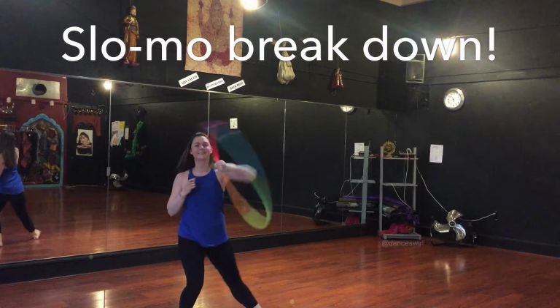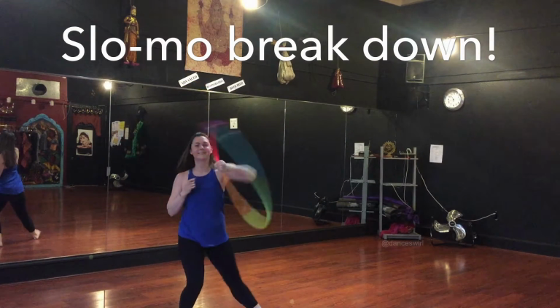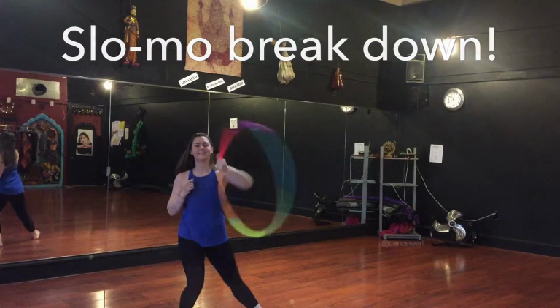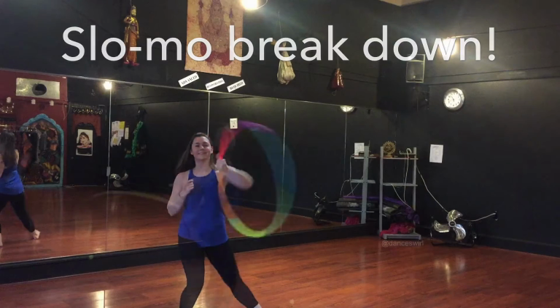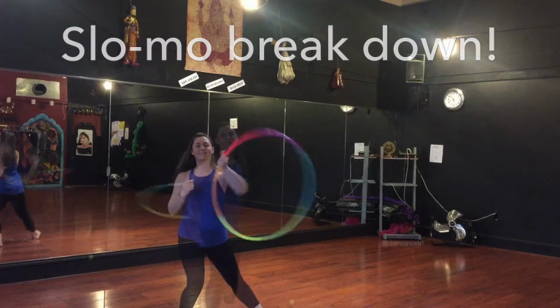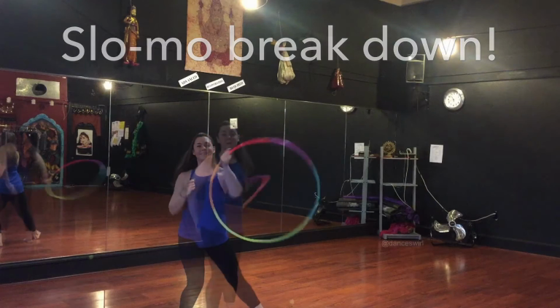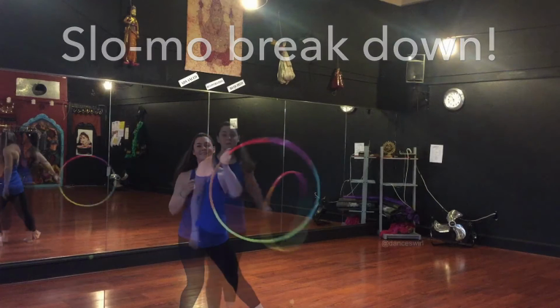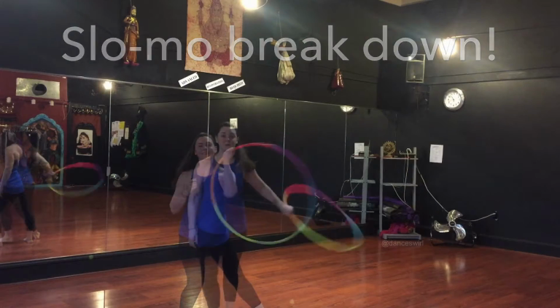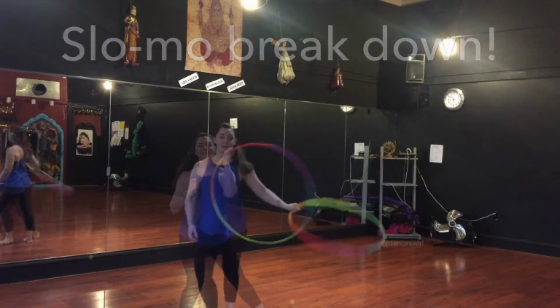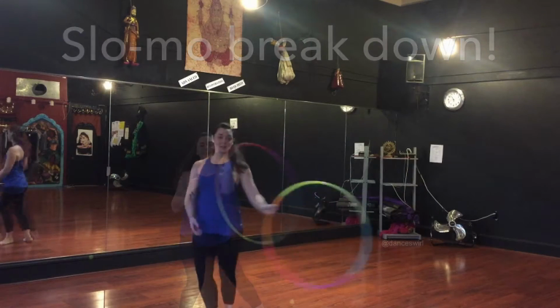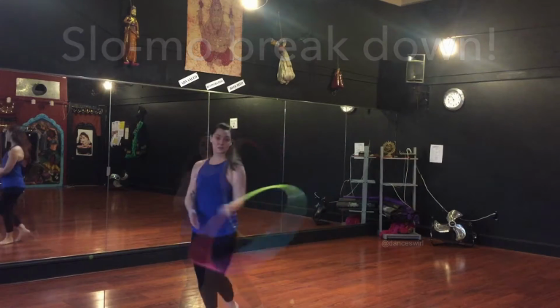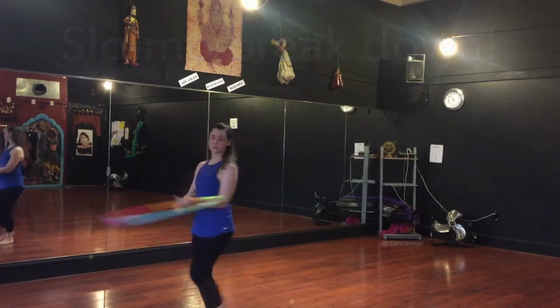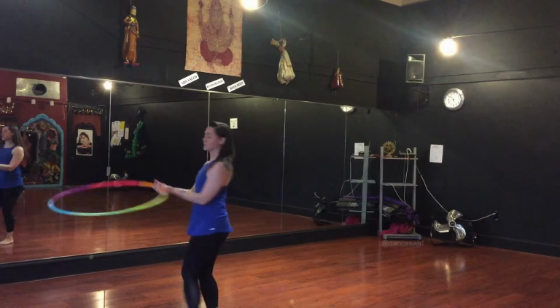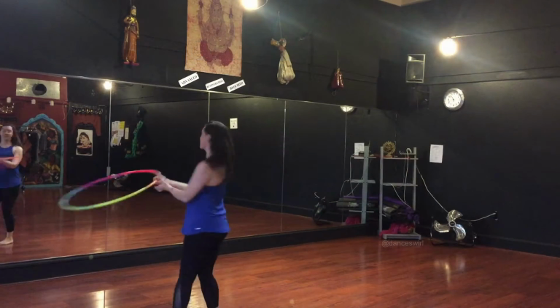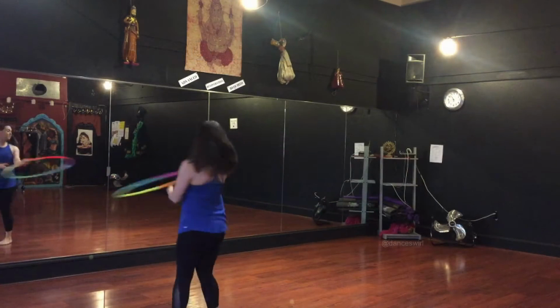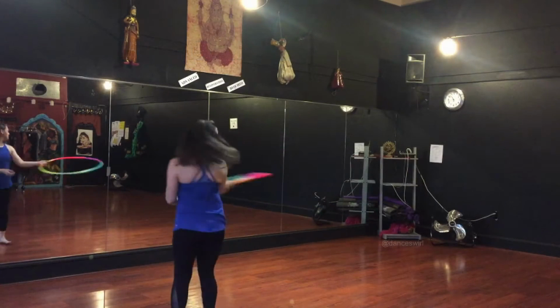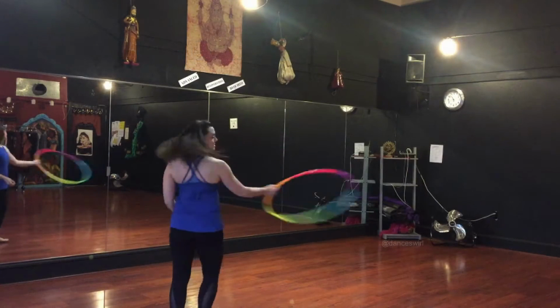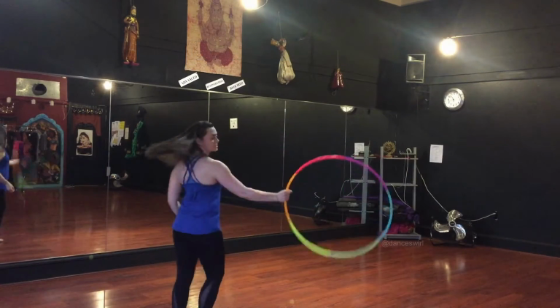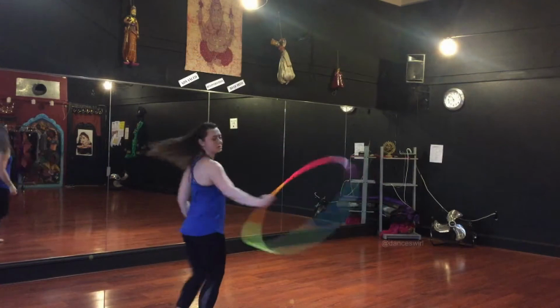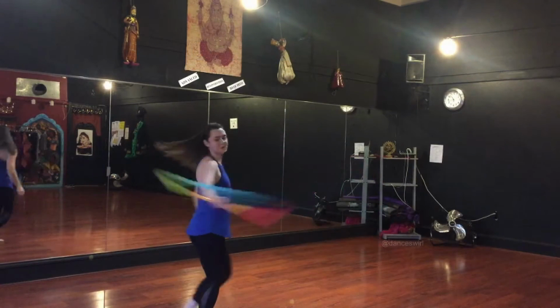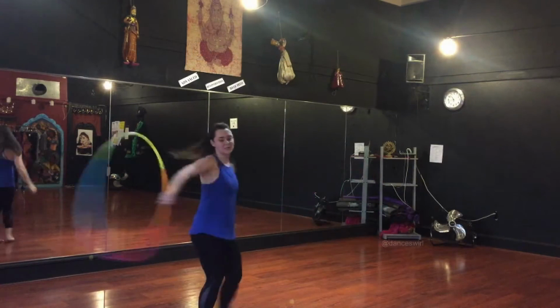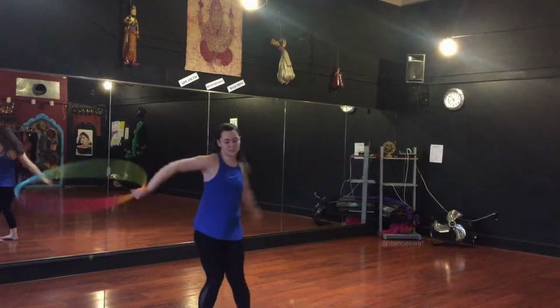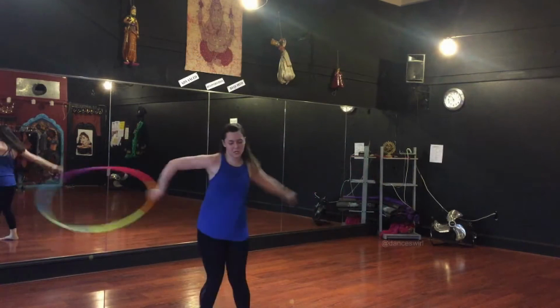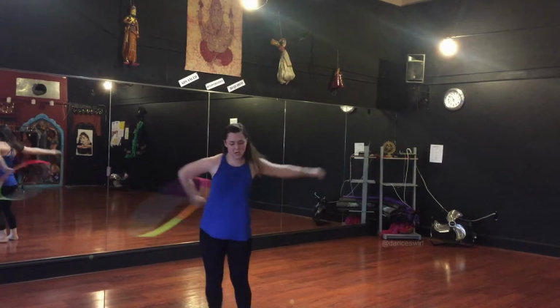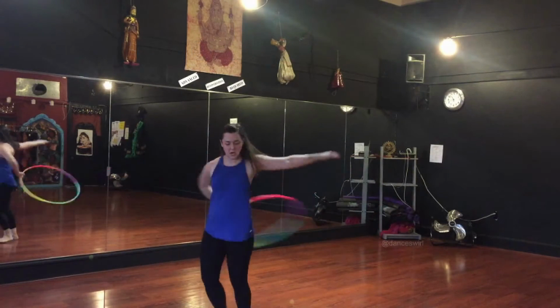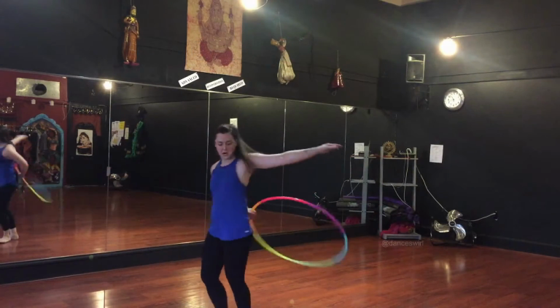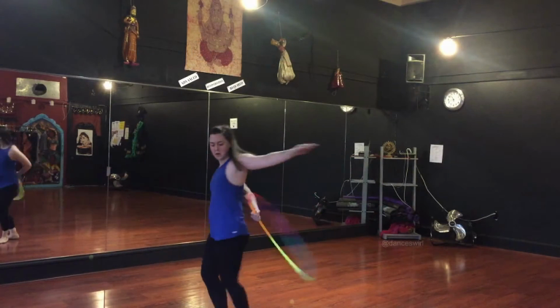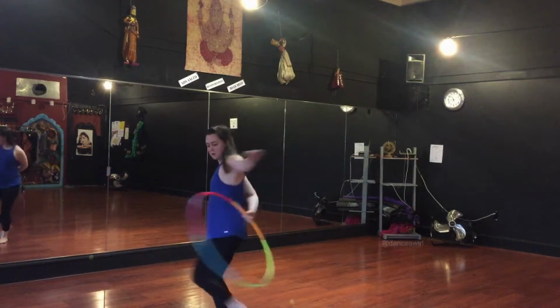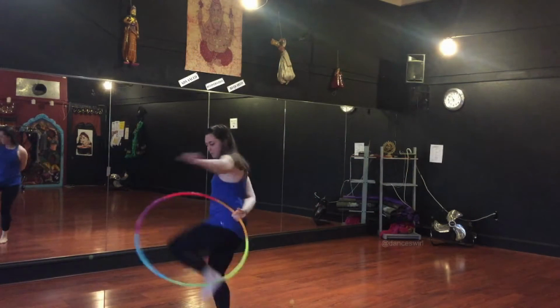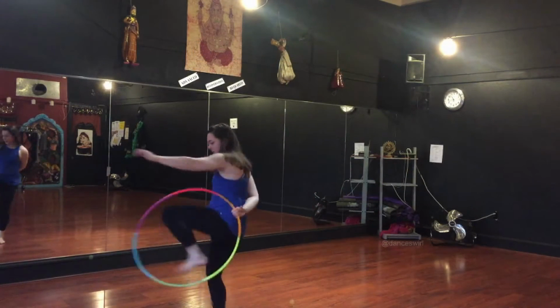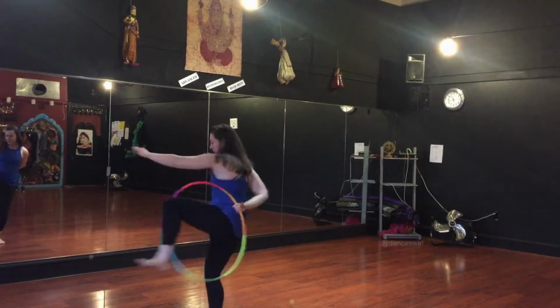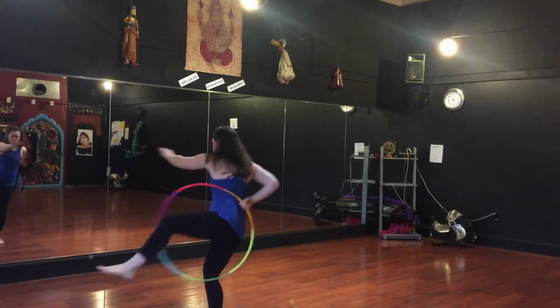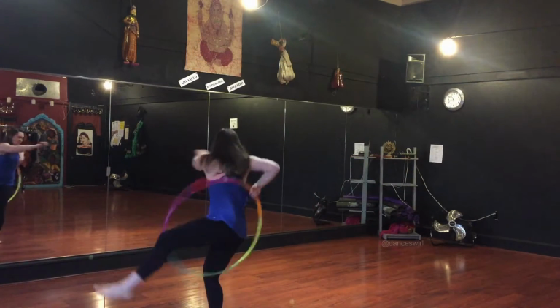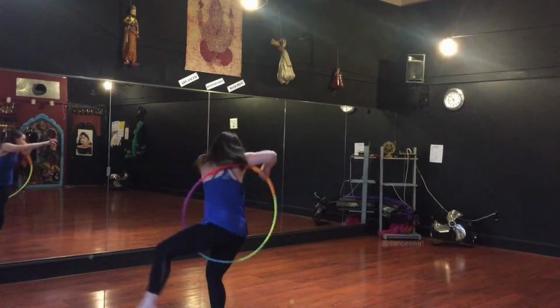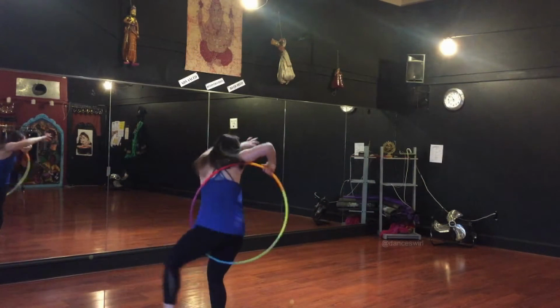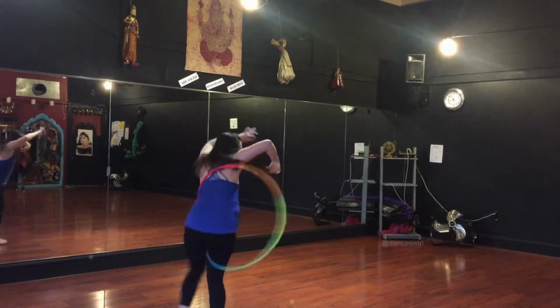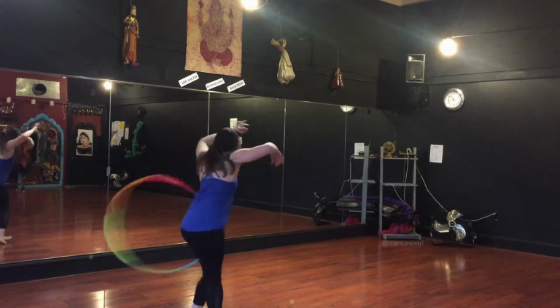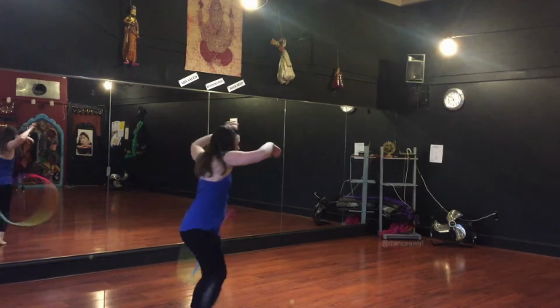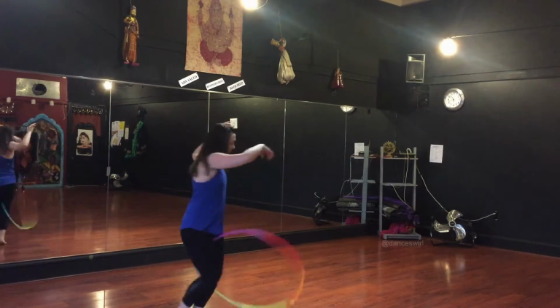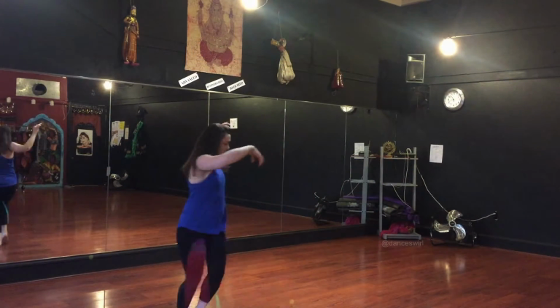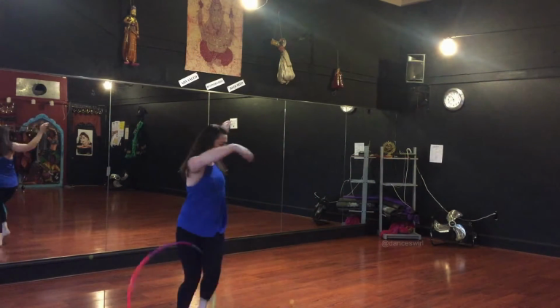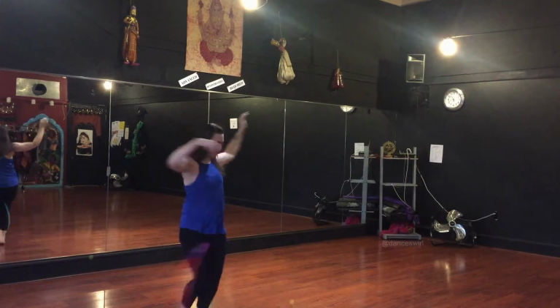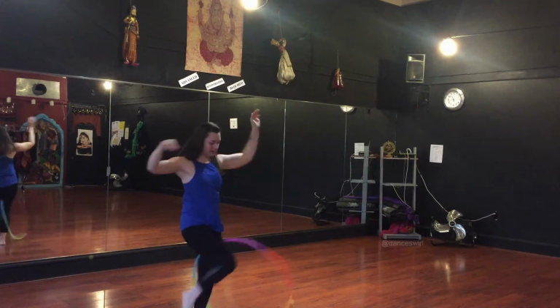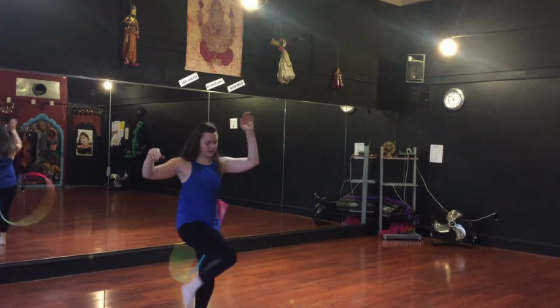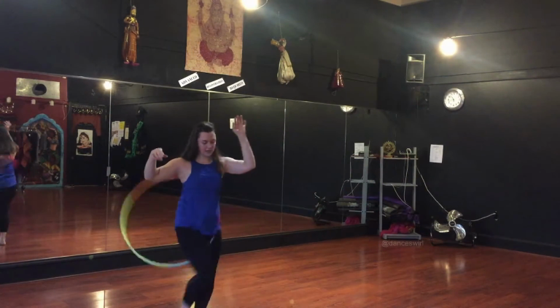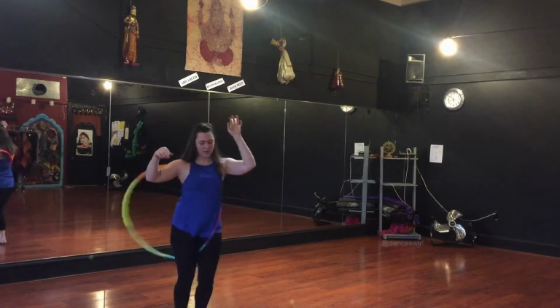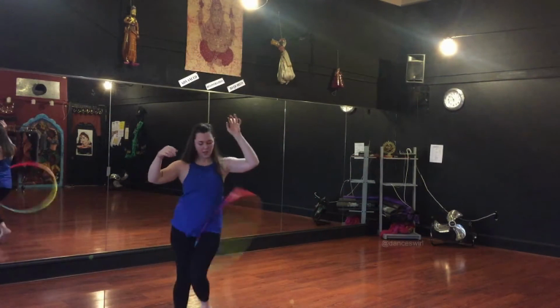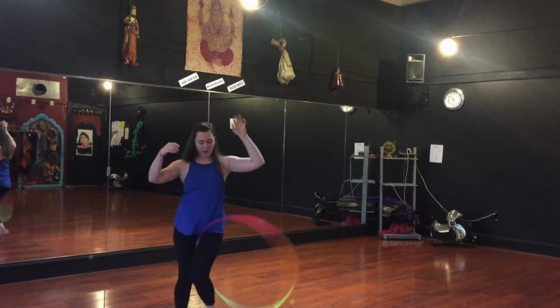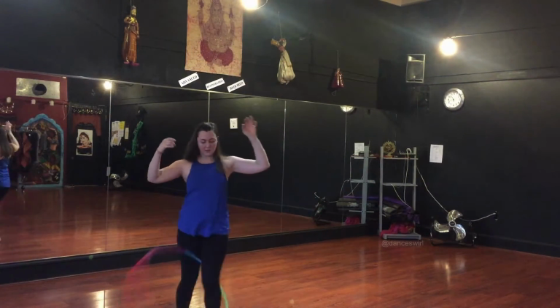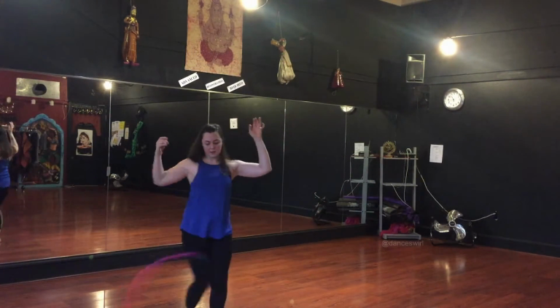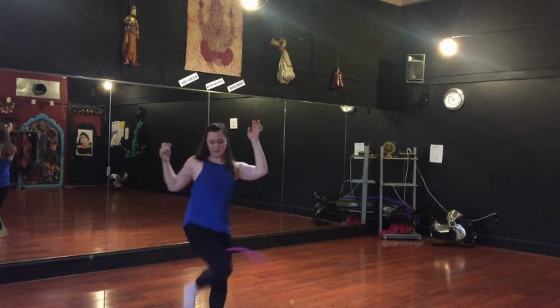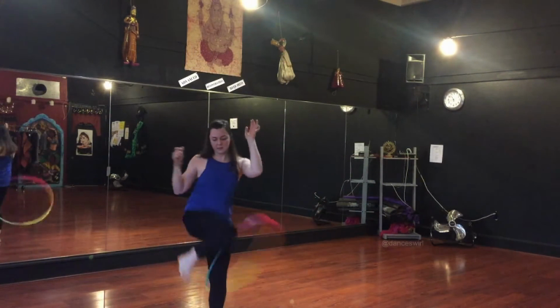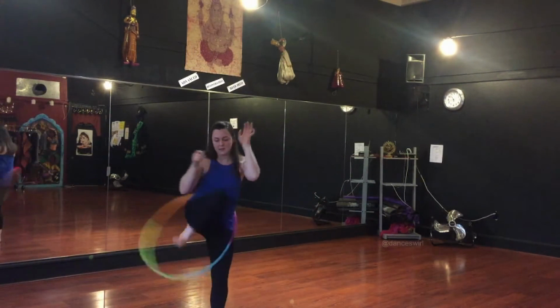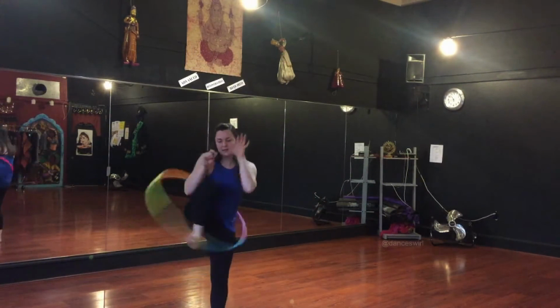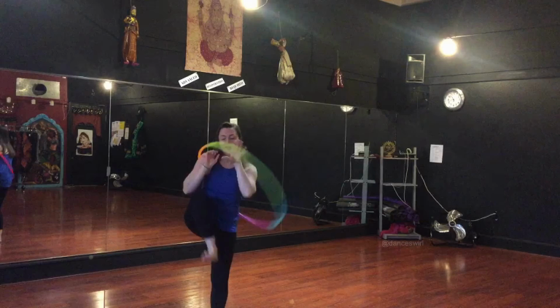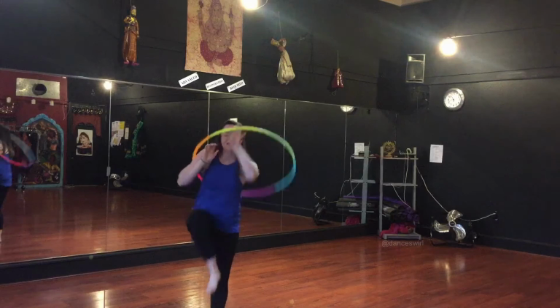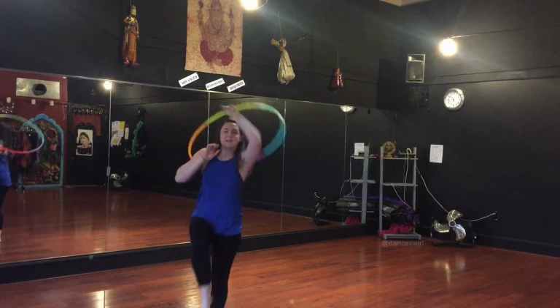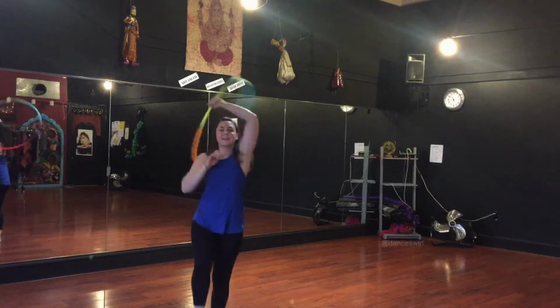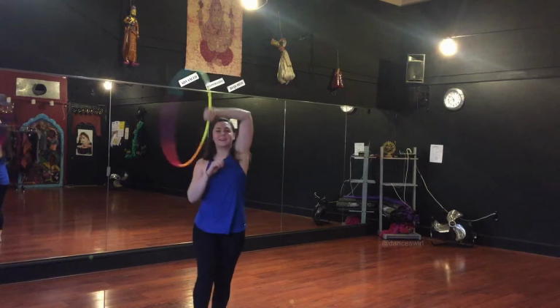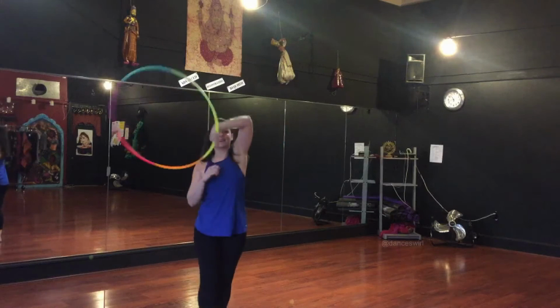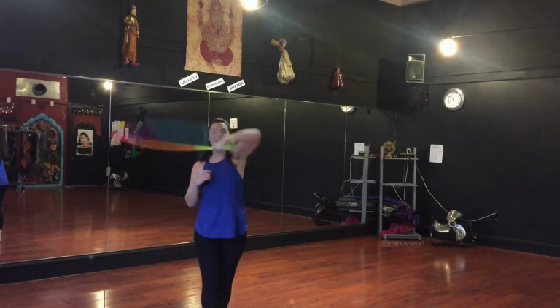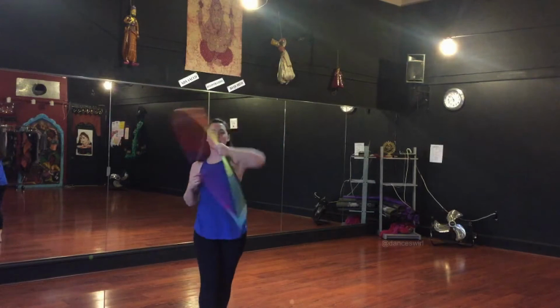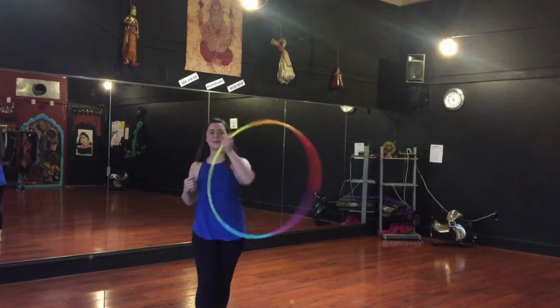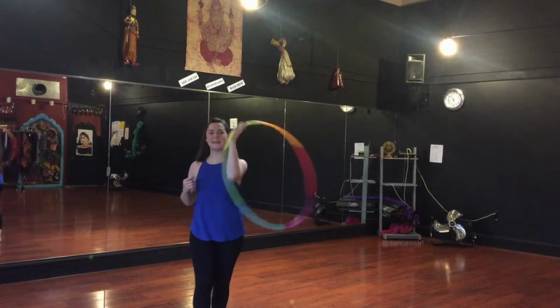You spin with it, it looks really cool — so twister, wrap, wedgie, kick up.